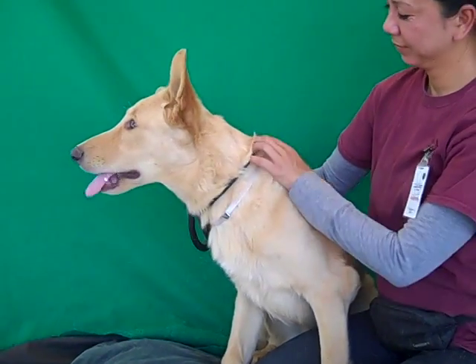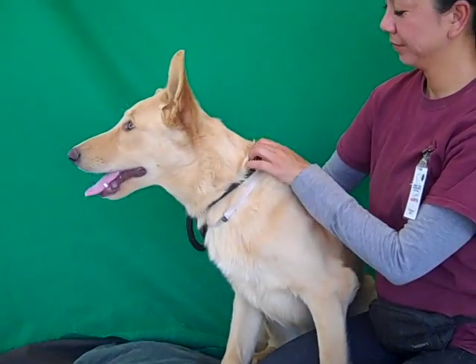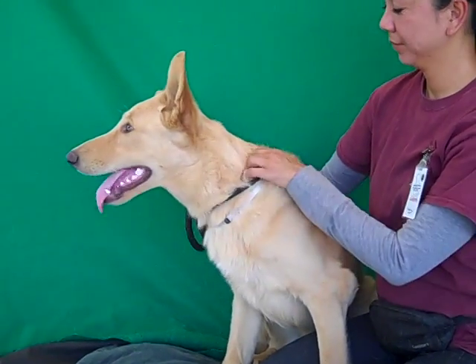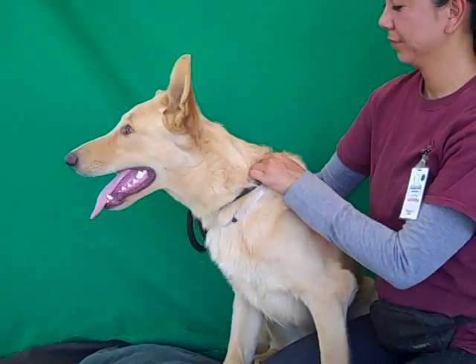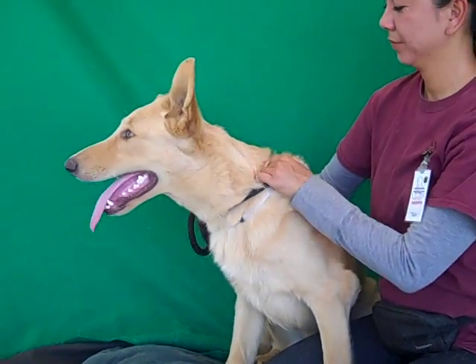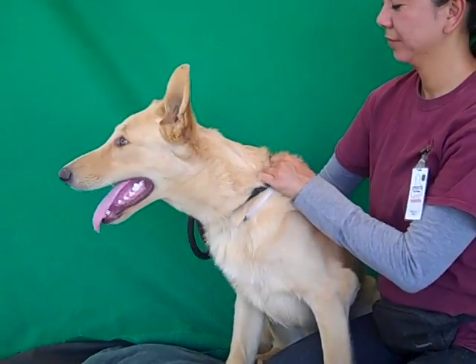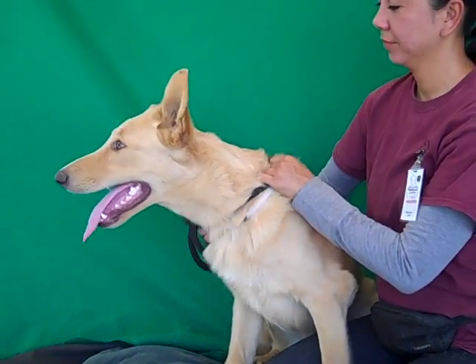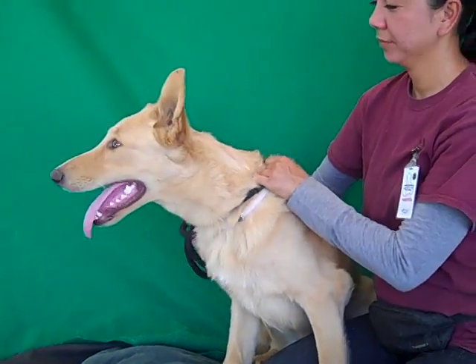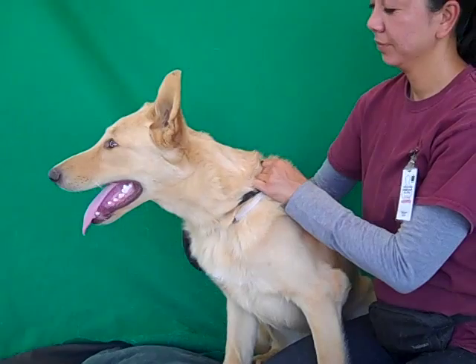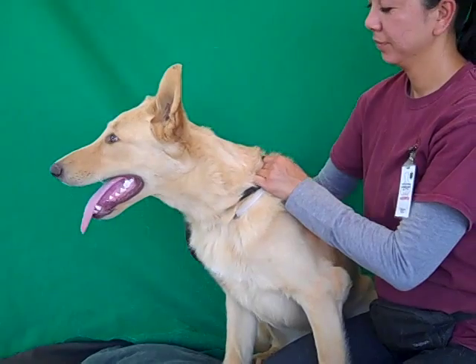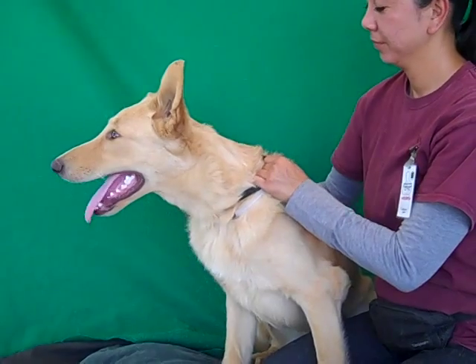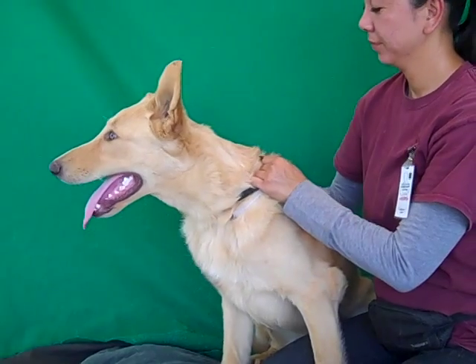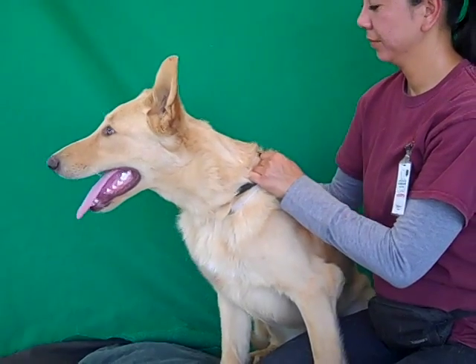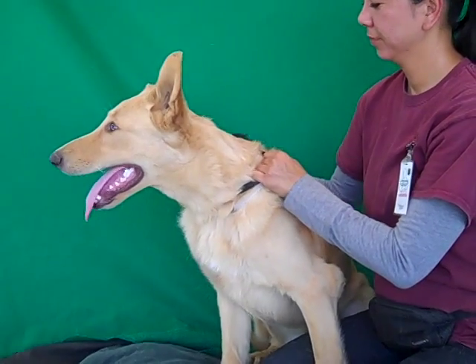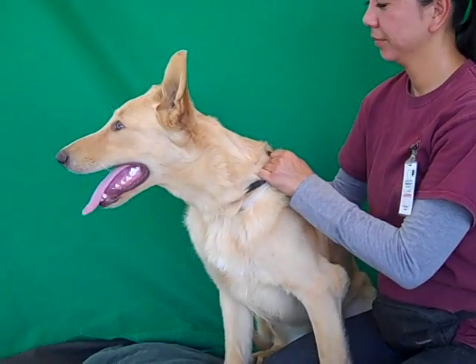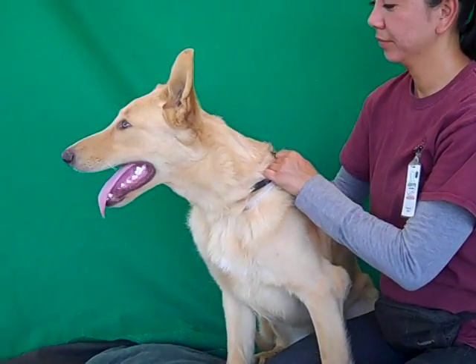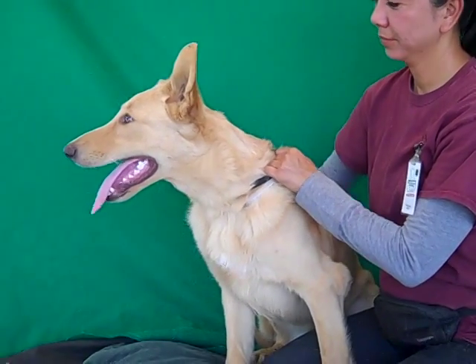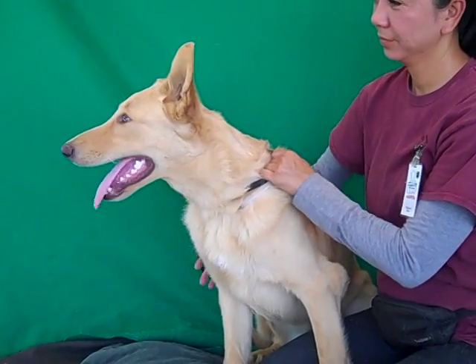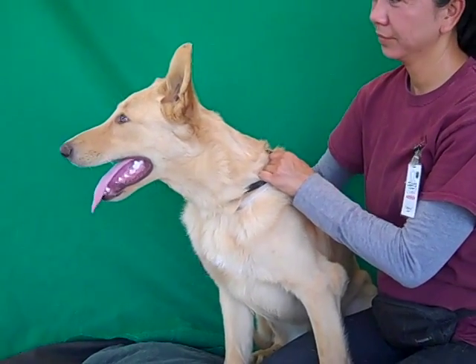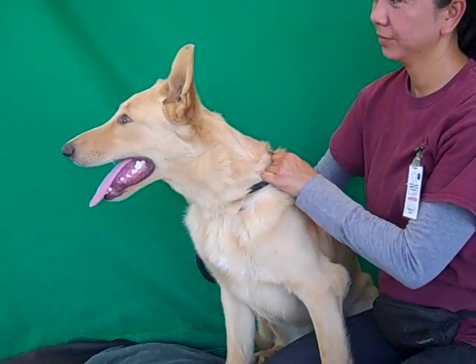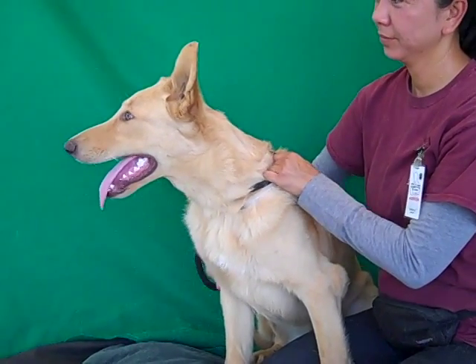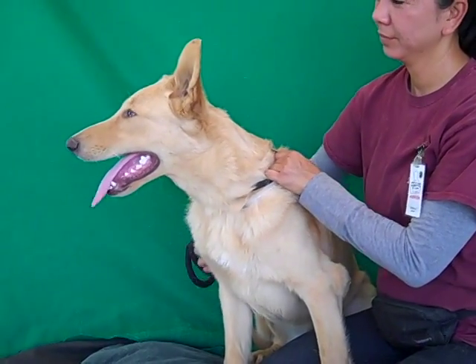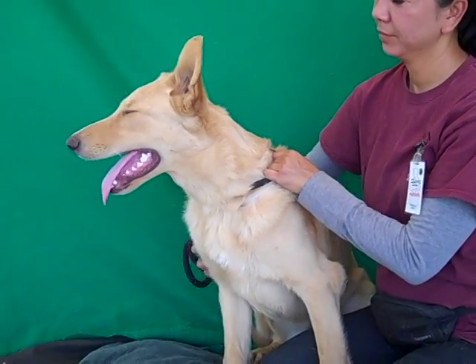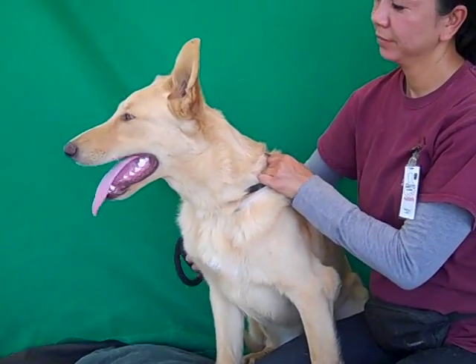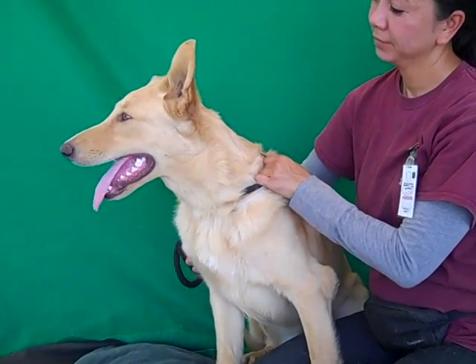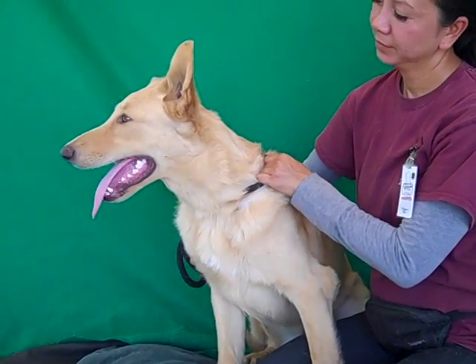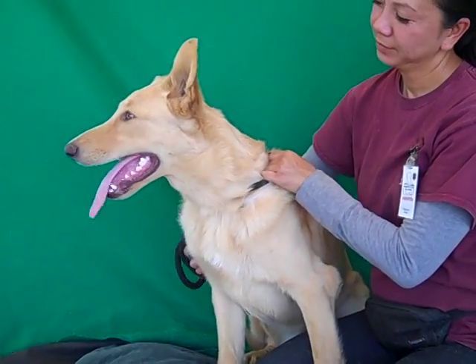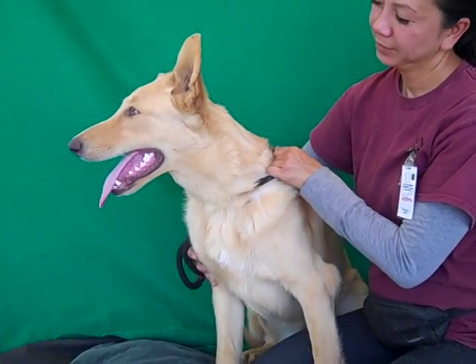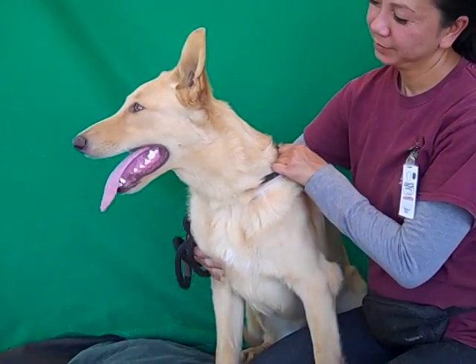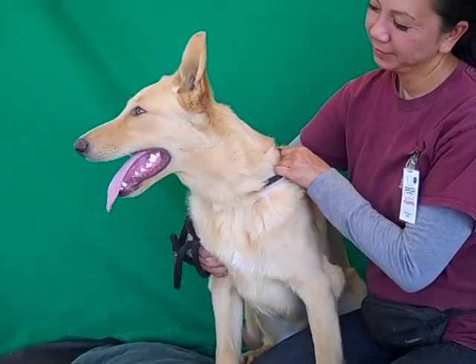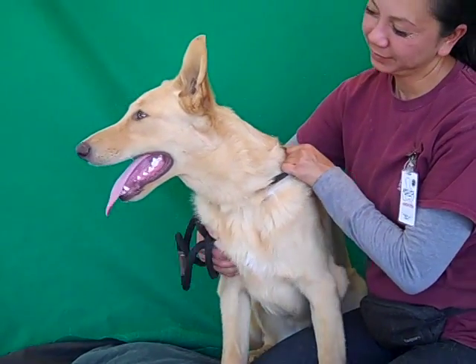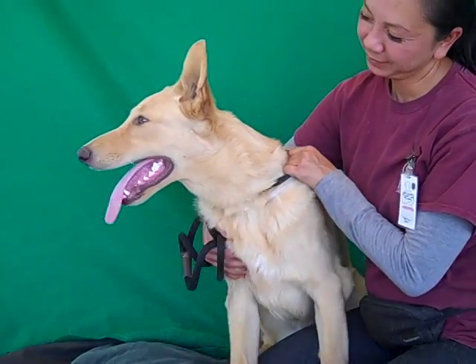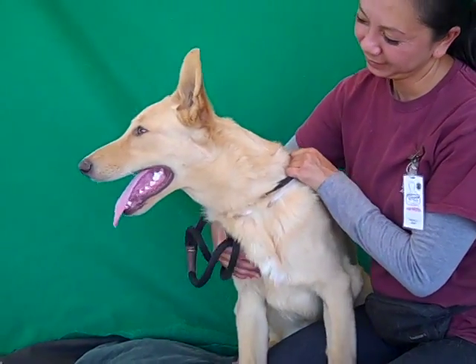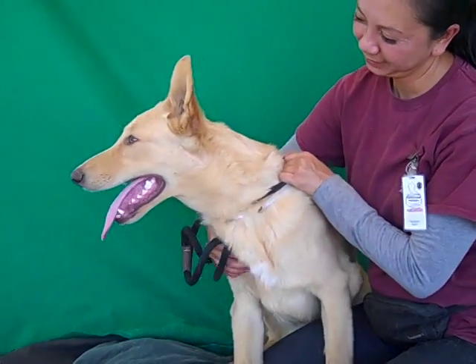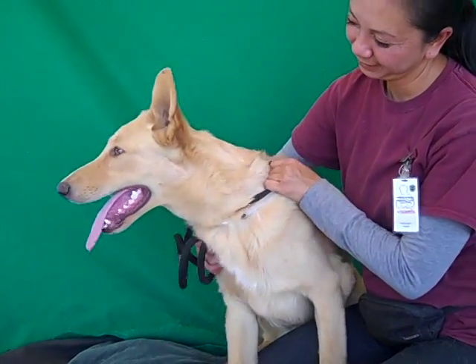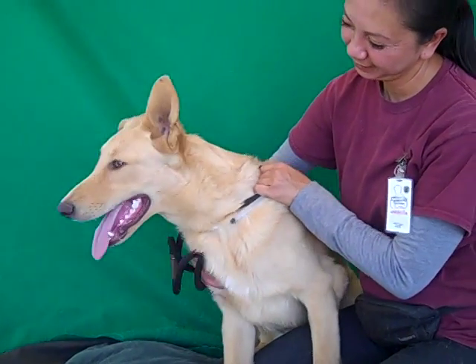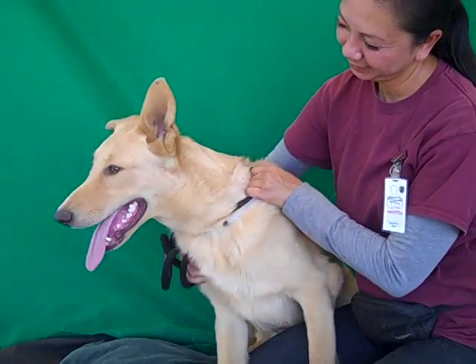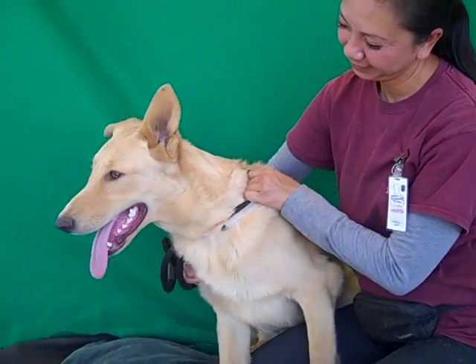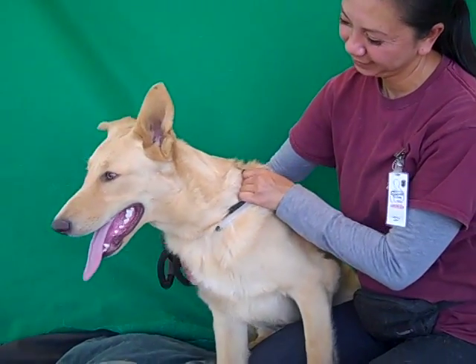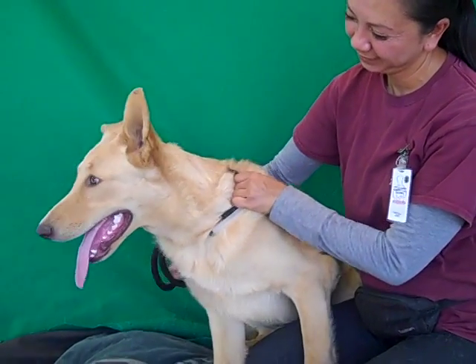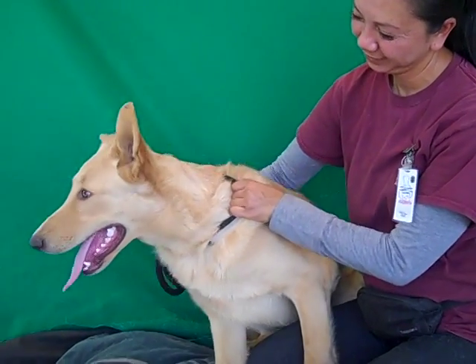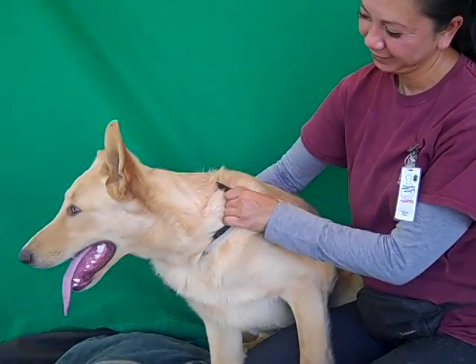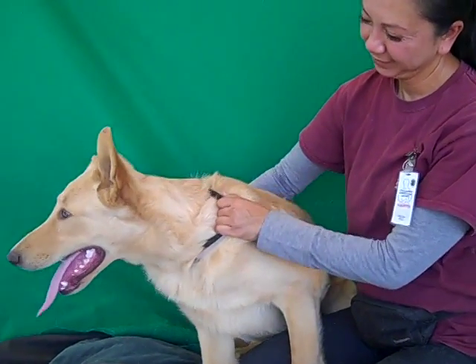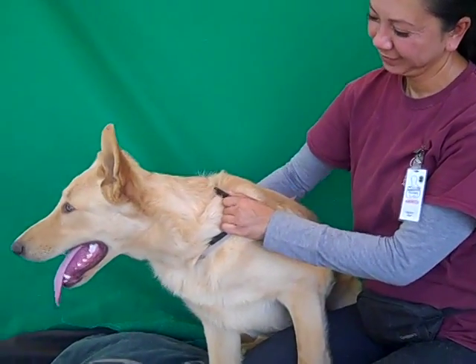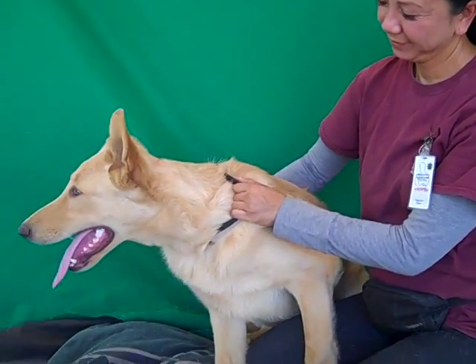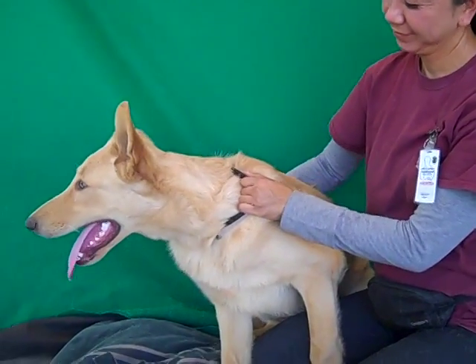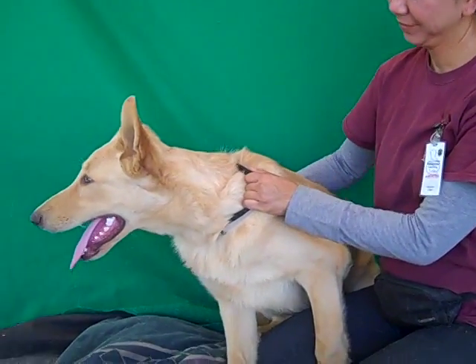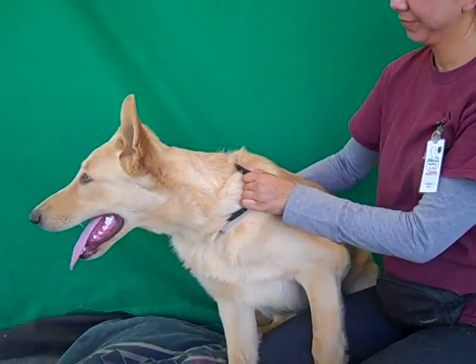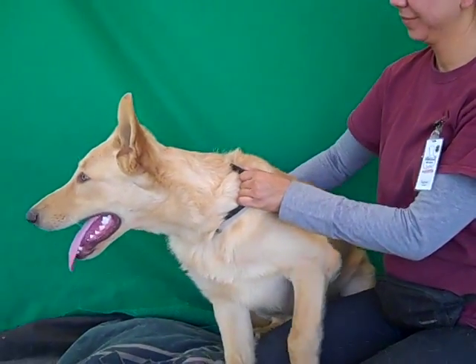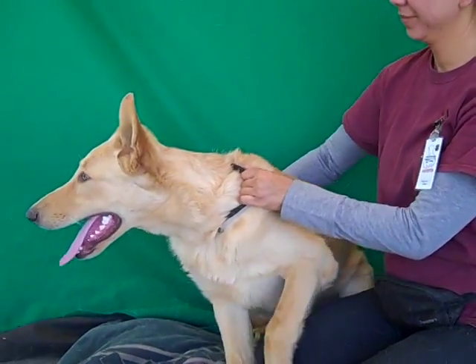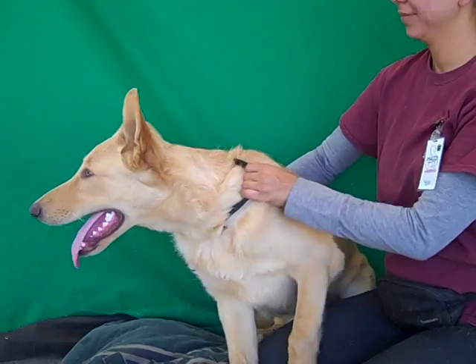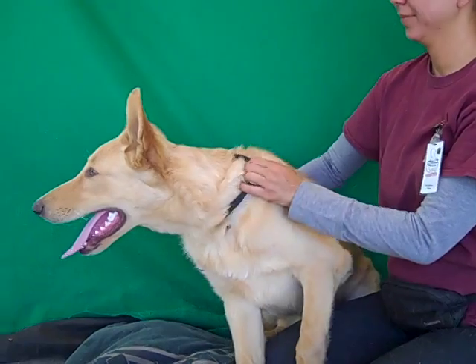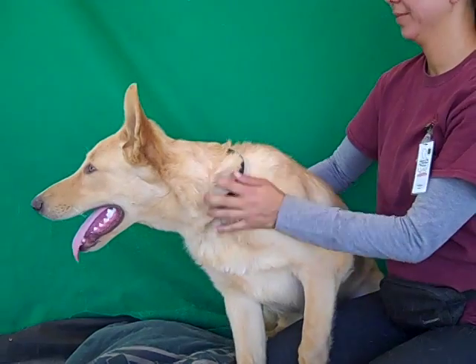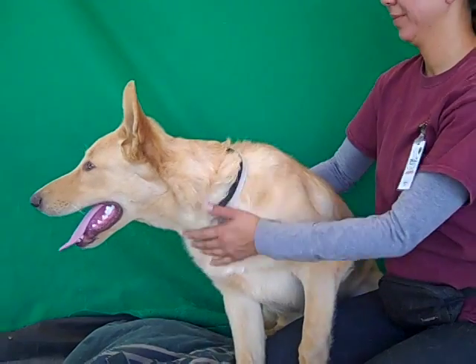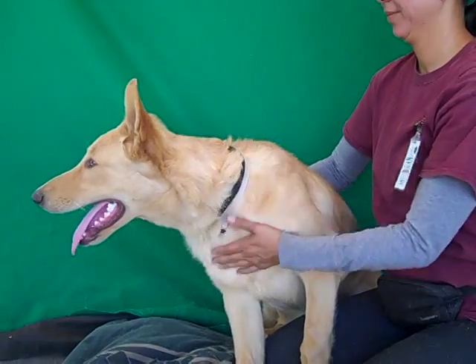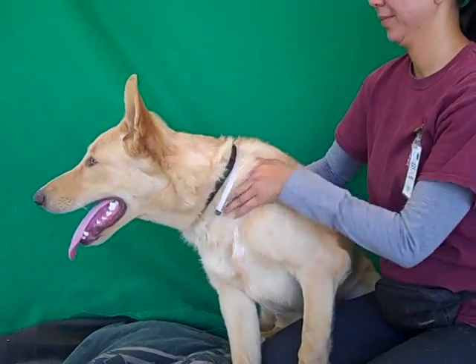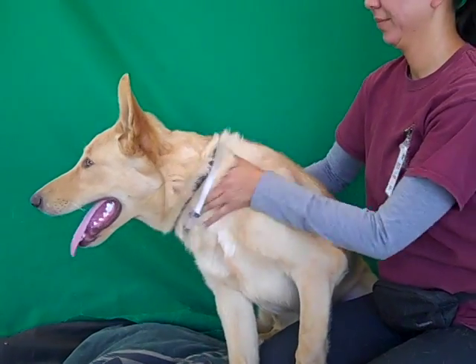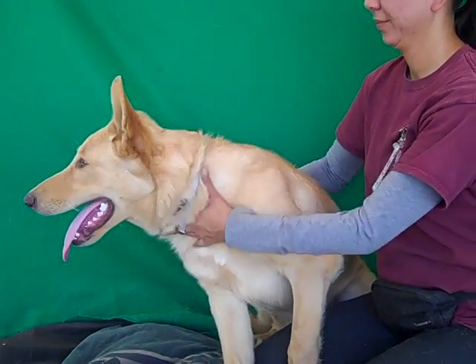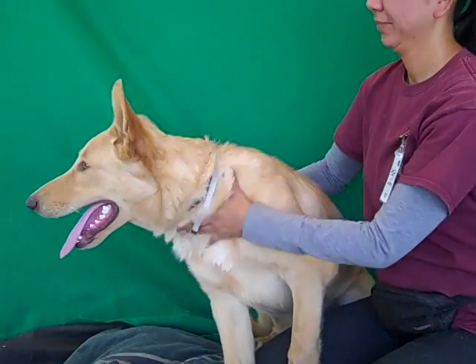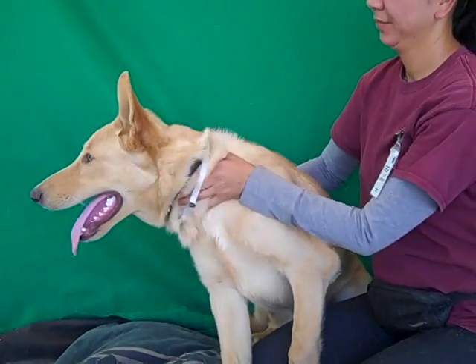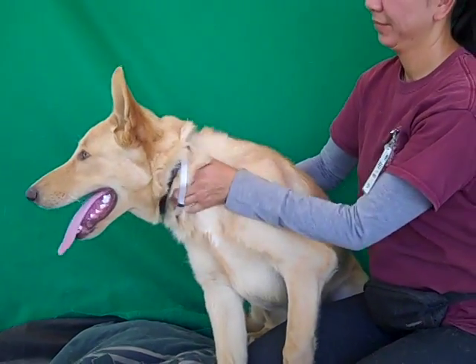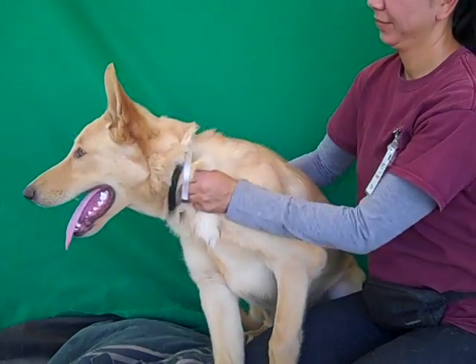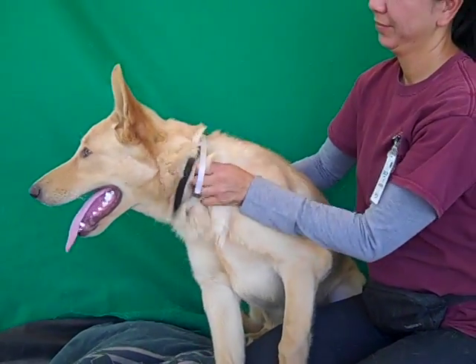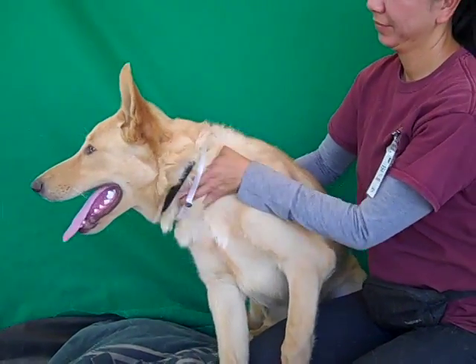He might get a little bit bigger because he is still just a puppy. He might gain up to 10 pounds probably. He's going to be a good medium sized dog.